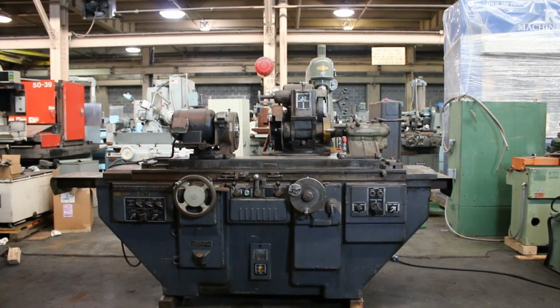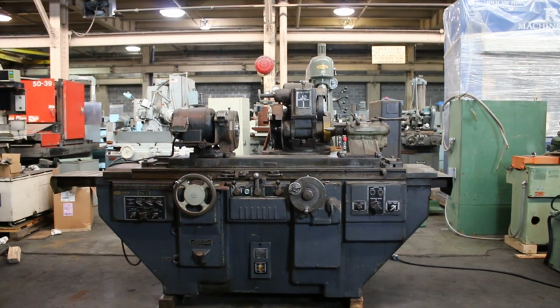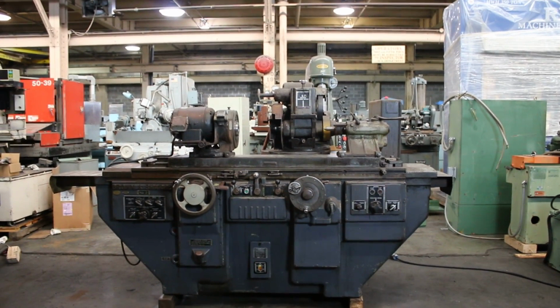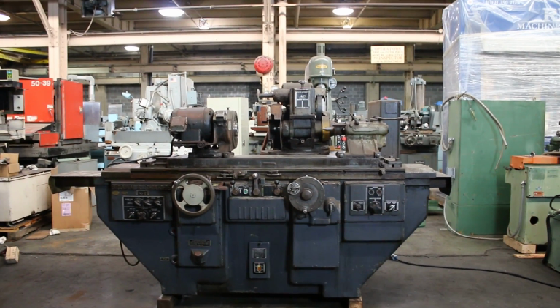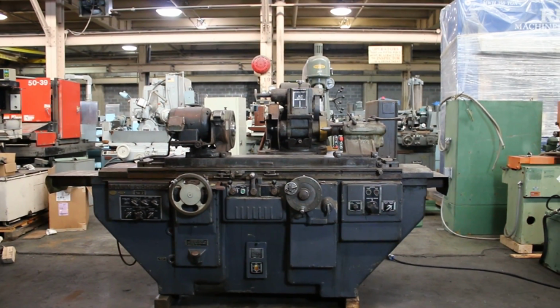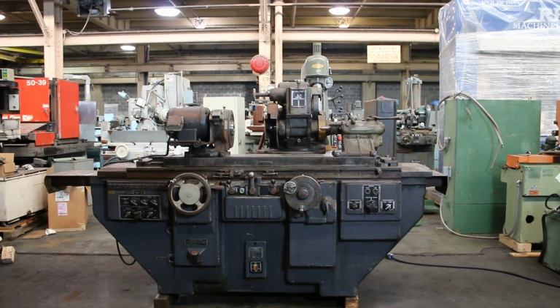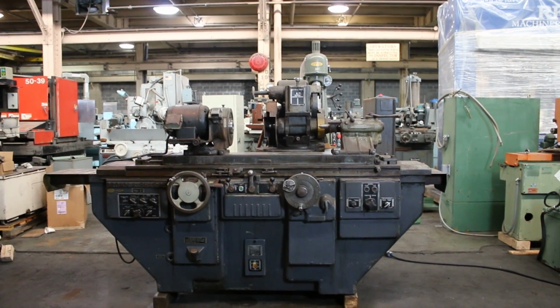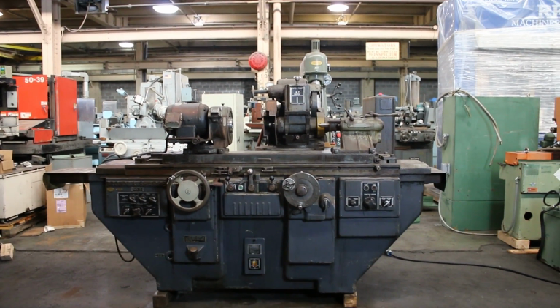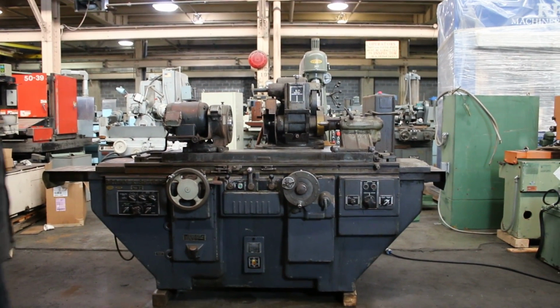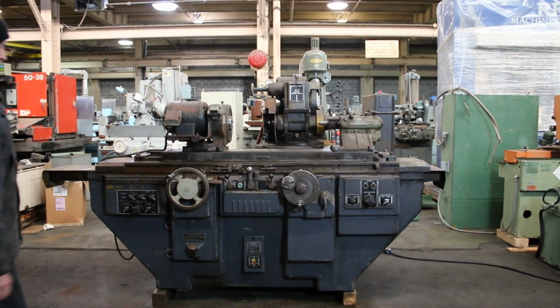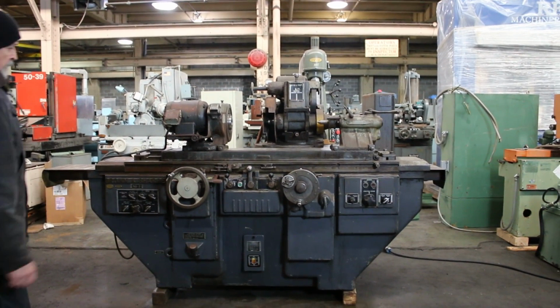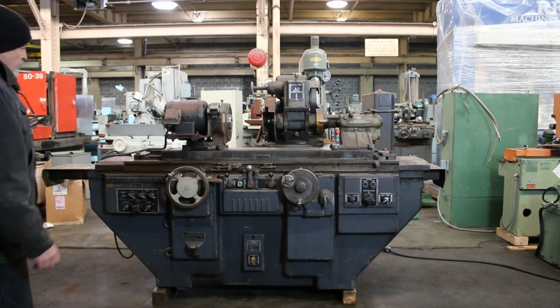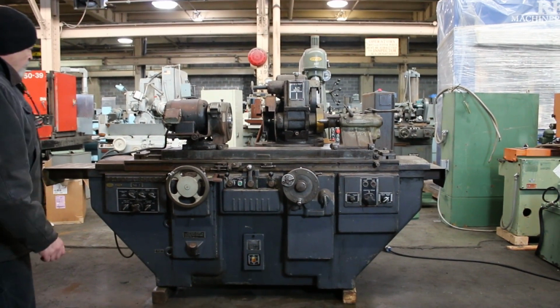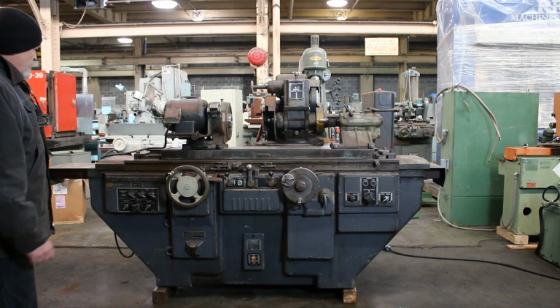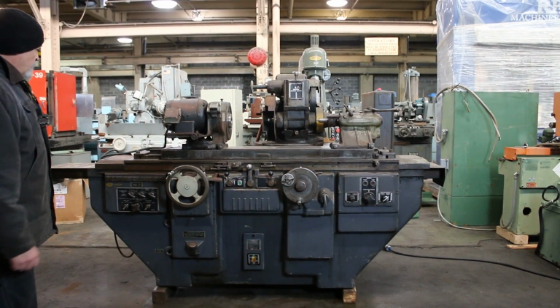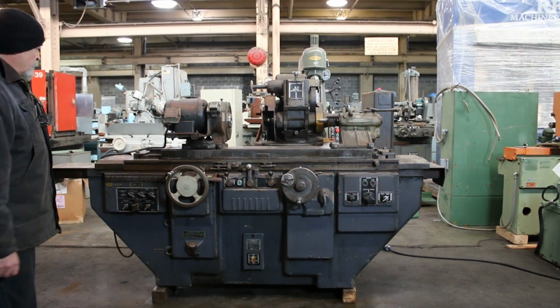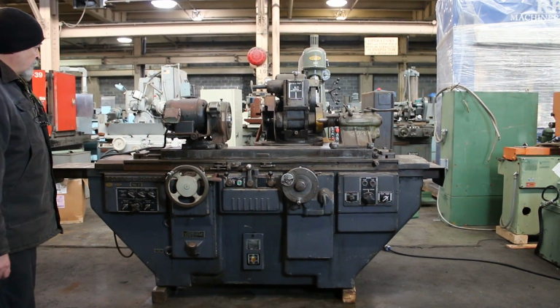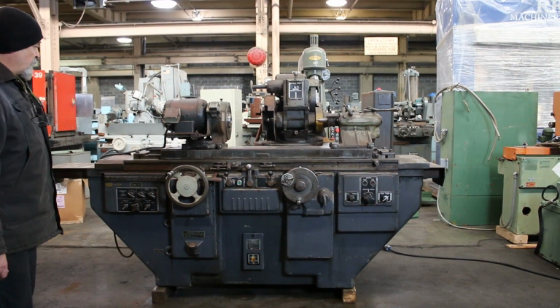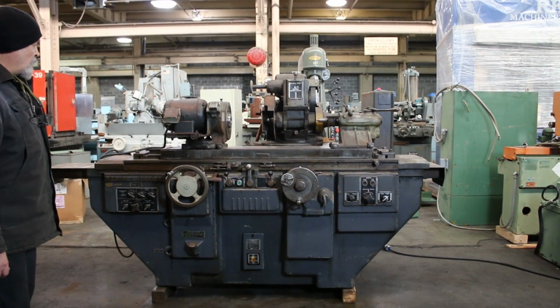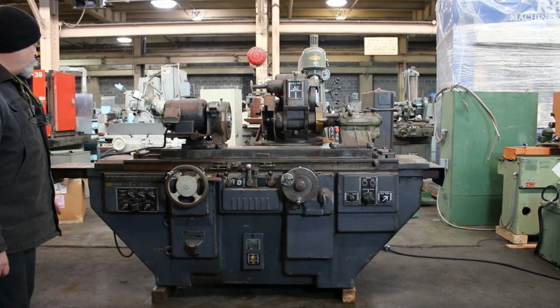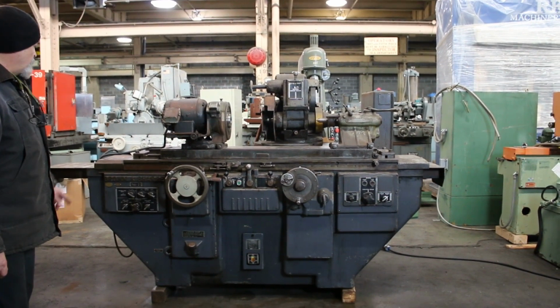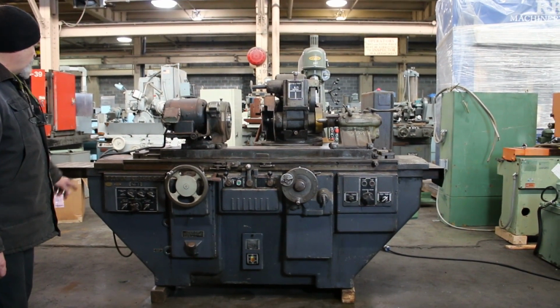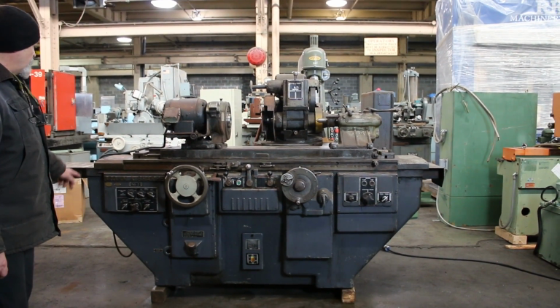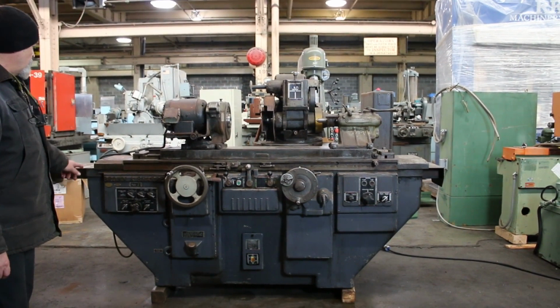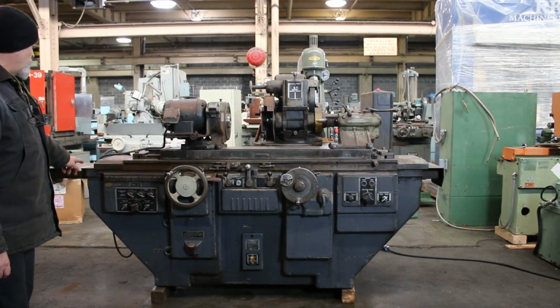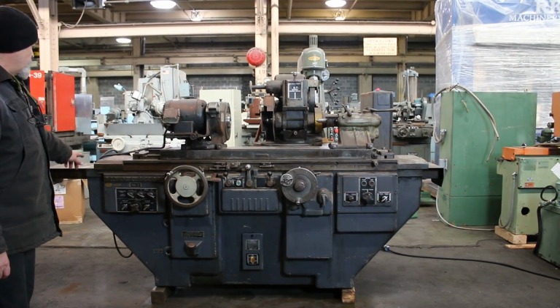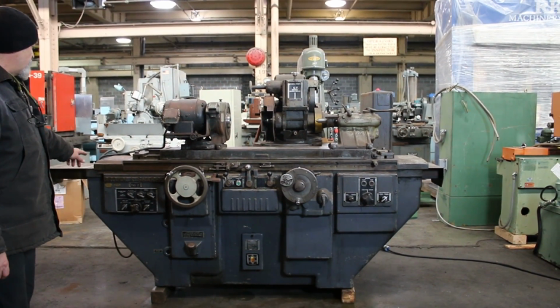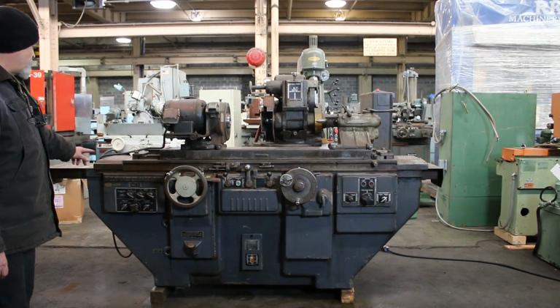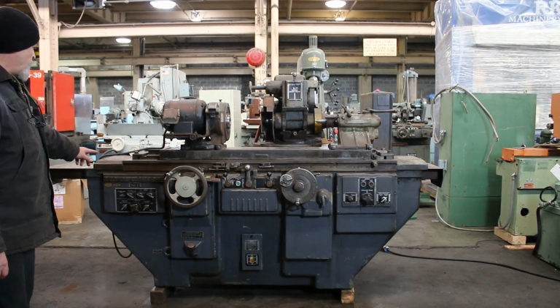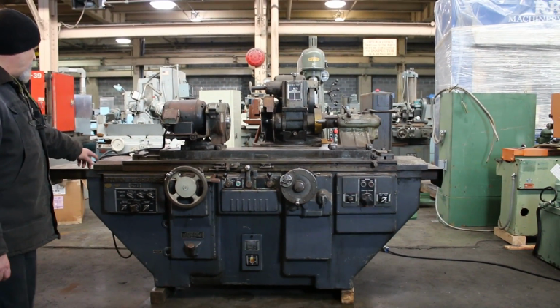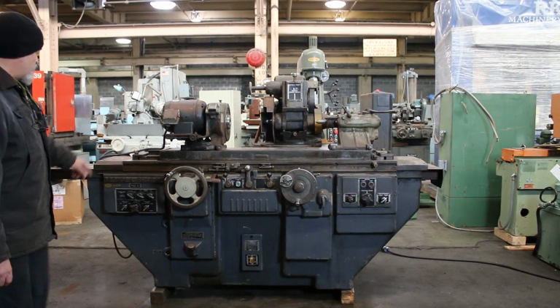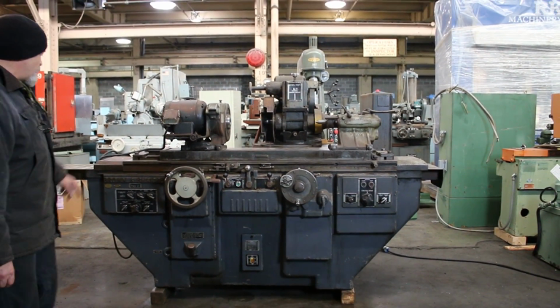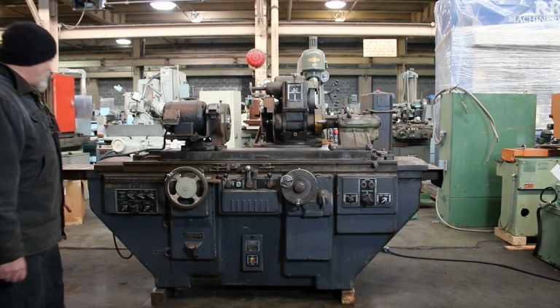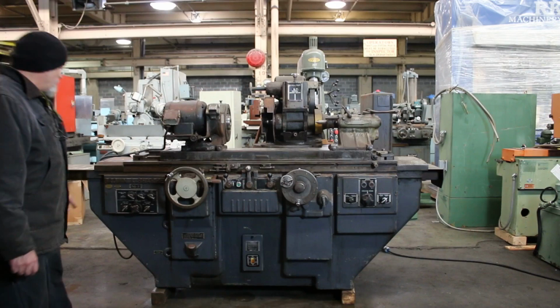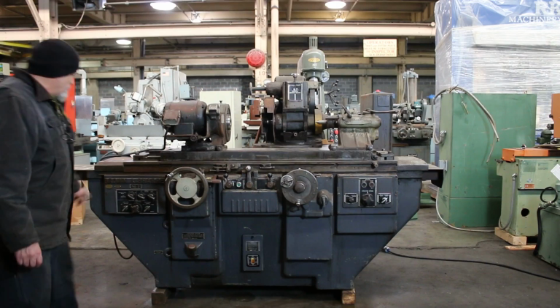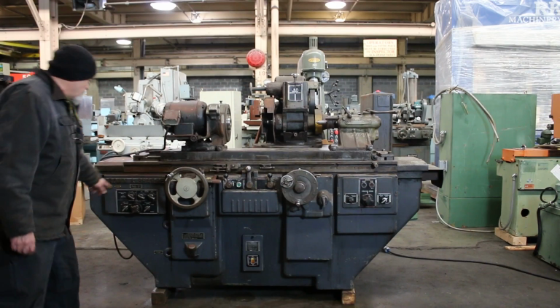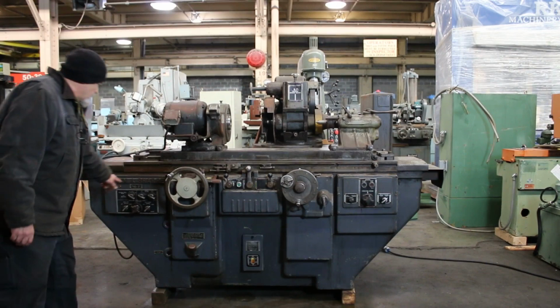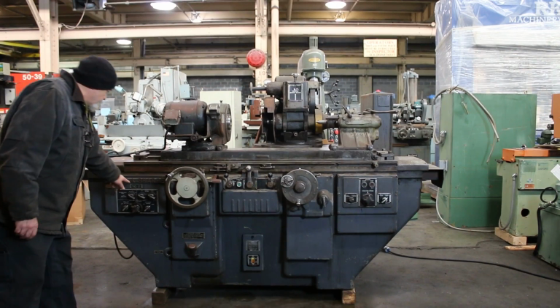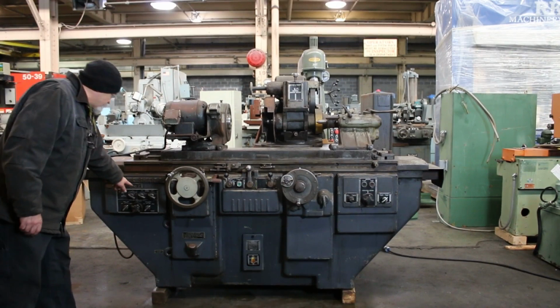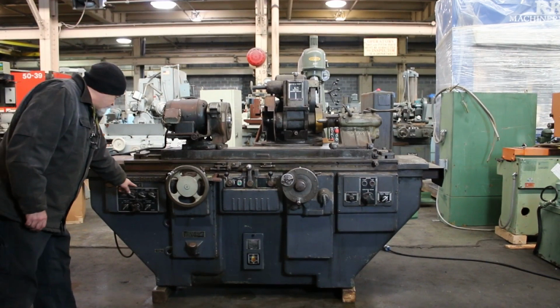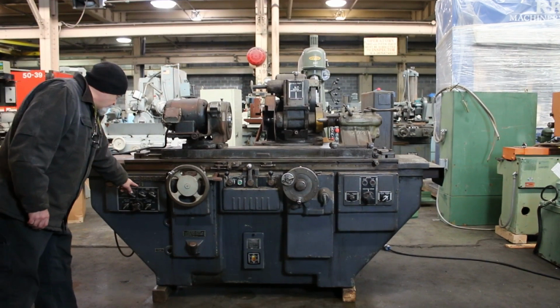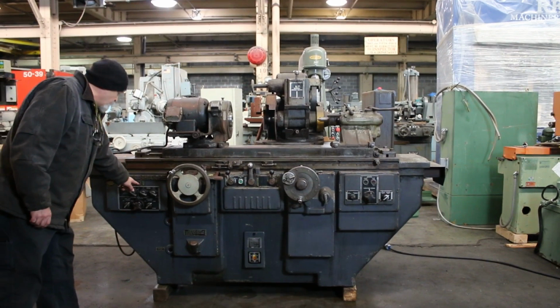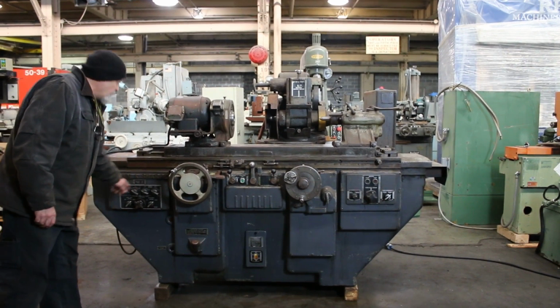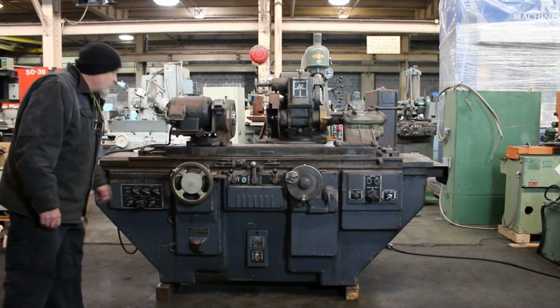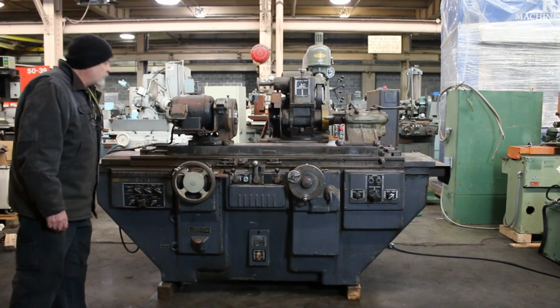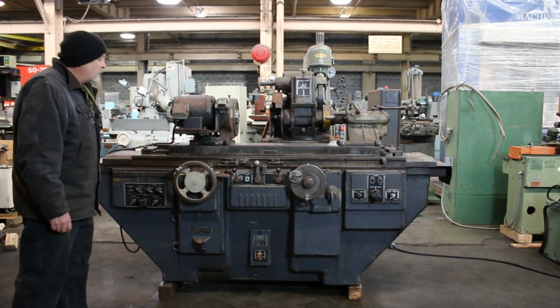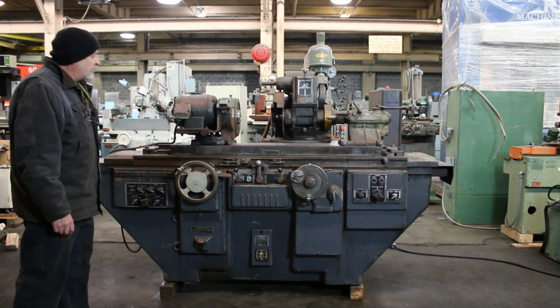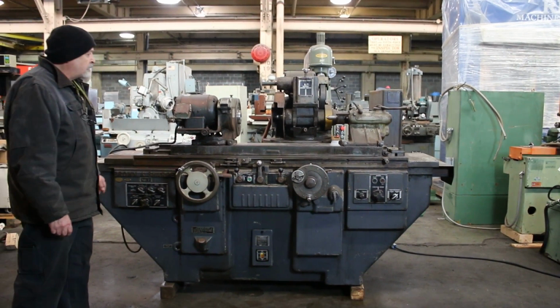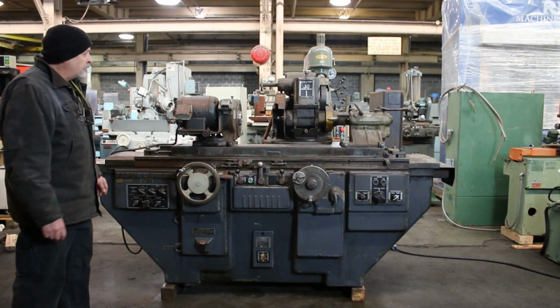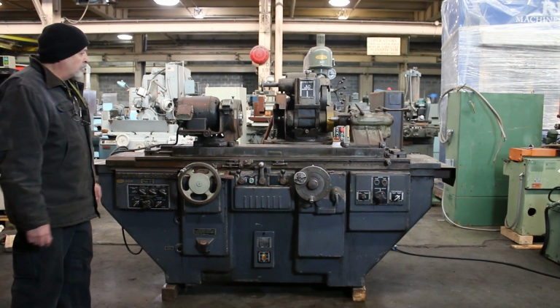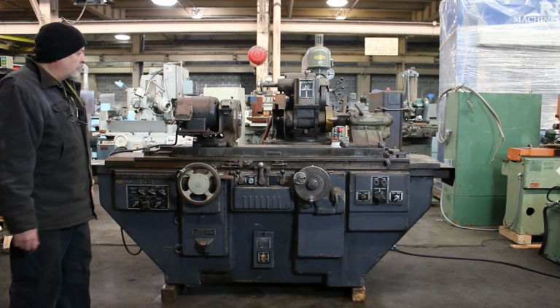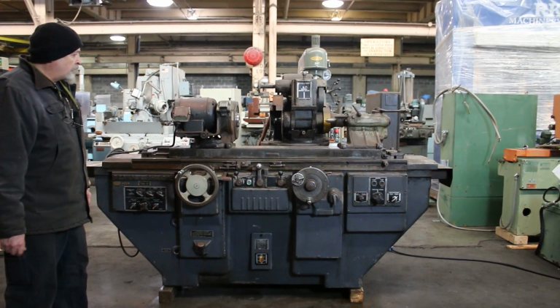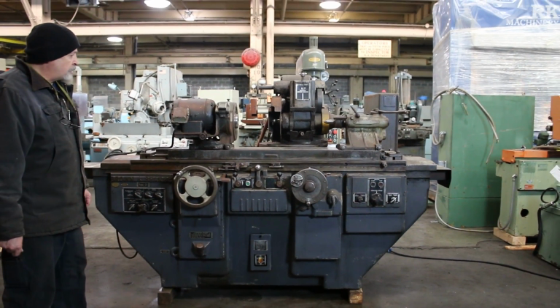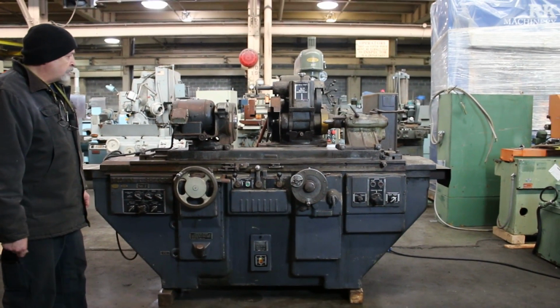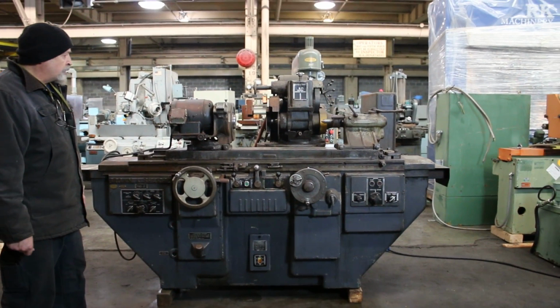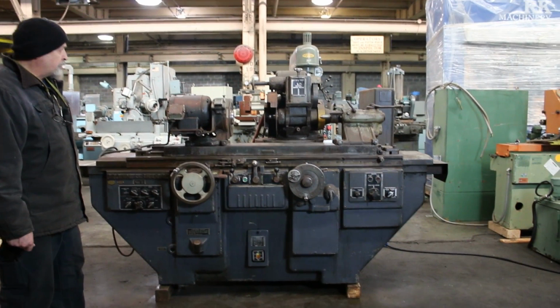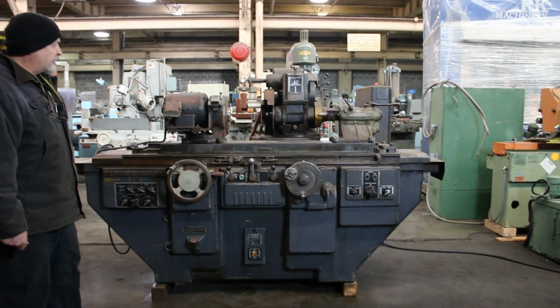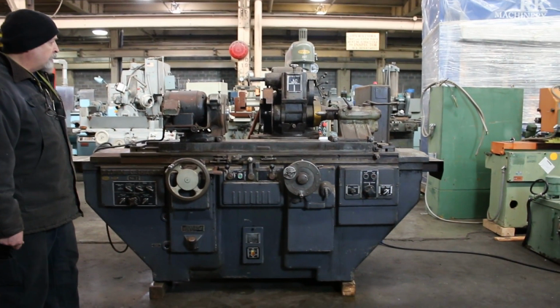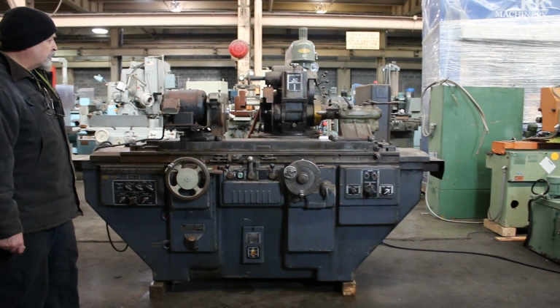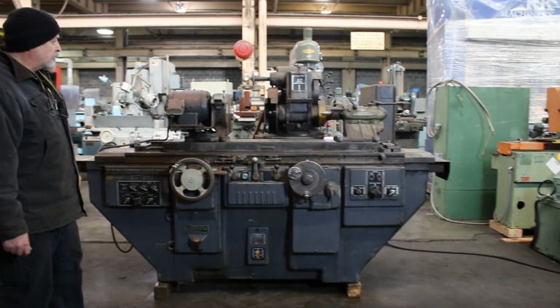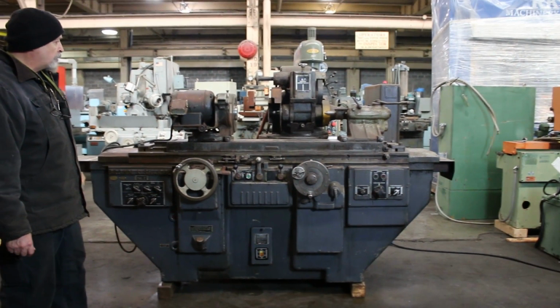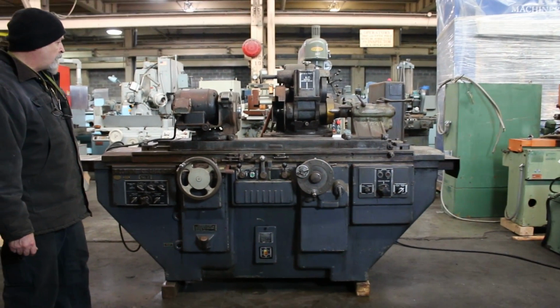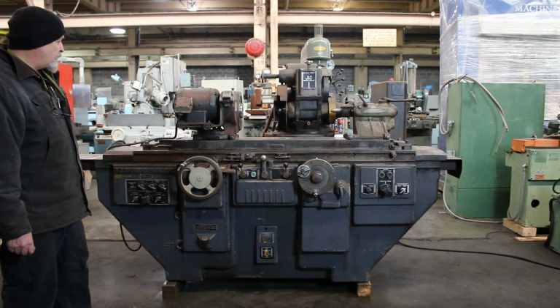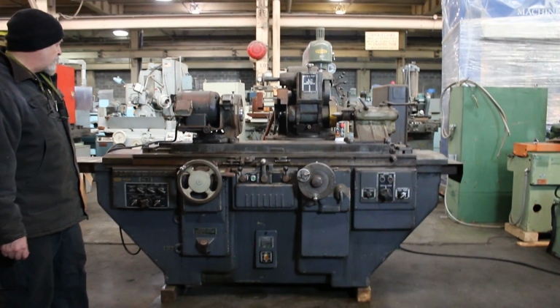Today we're going to run a demo for you on this Brown and Sharp No. 2. It's a universal cylindrical grinder.